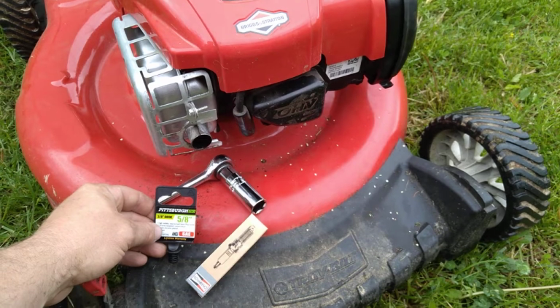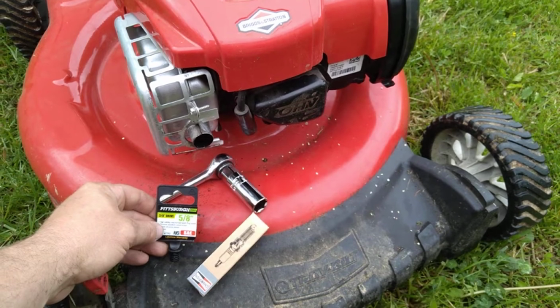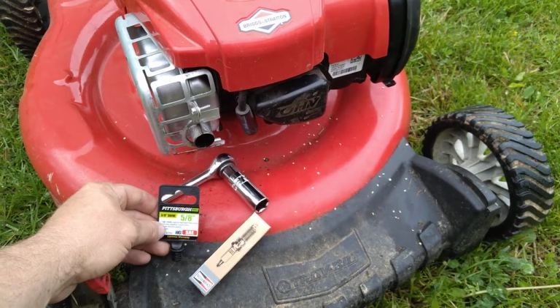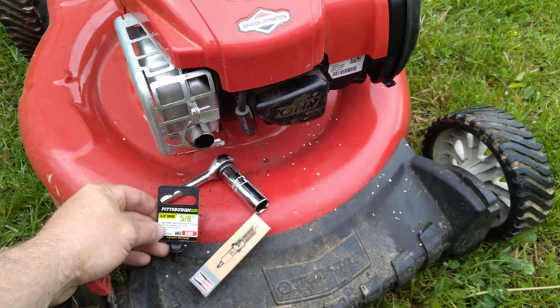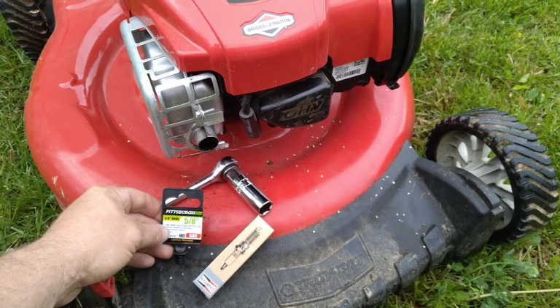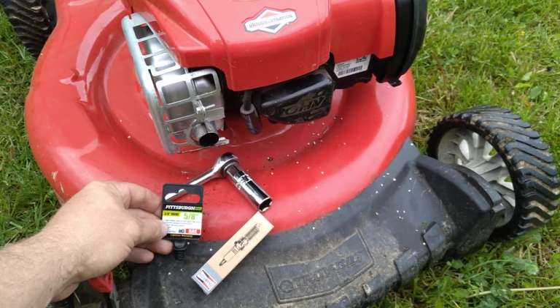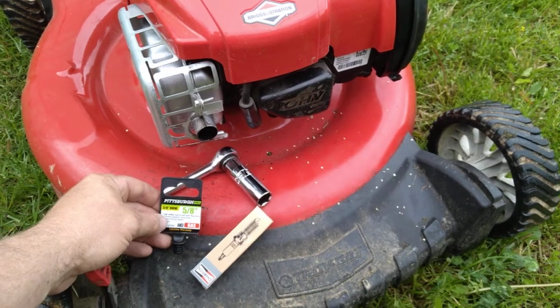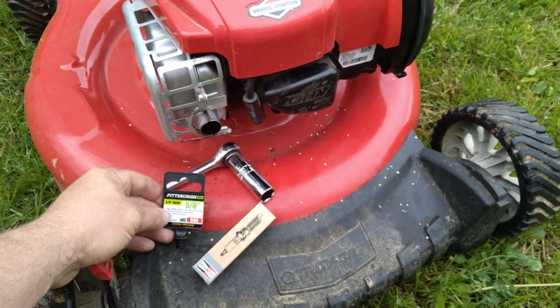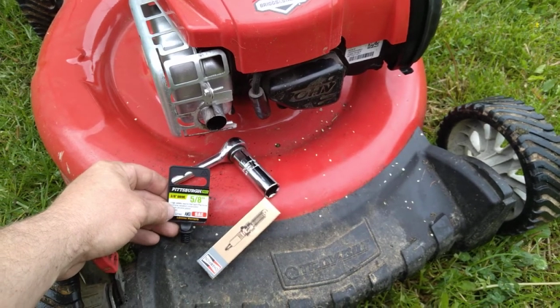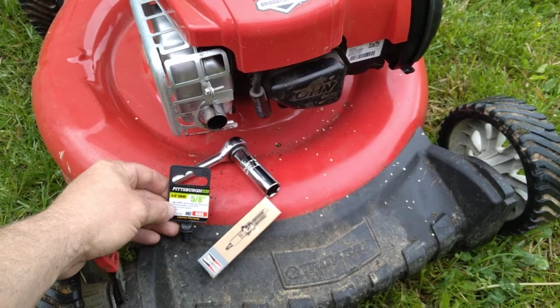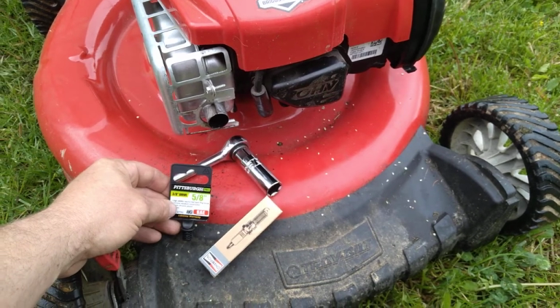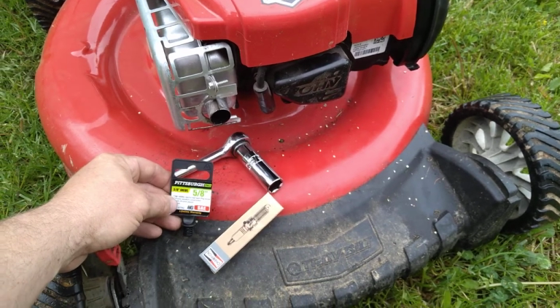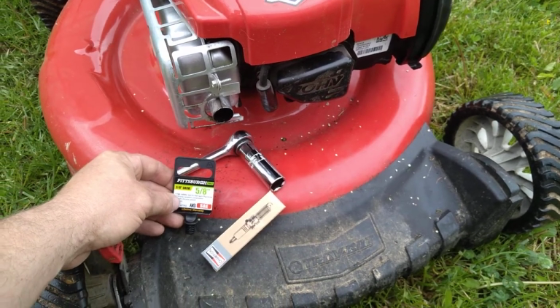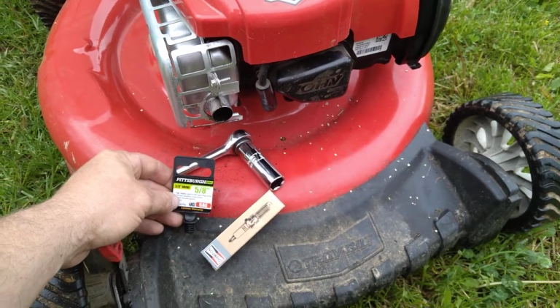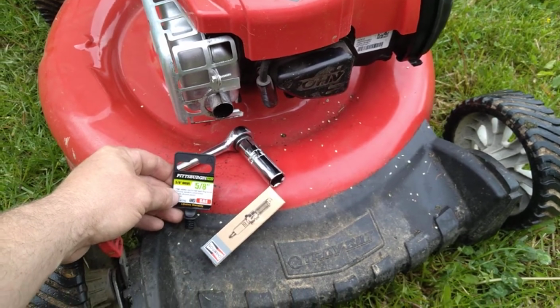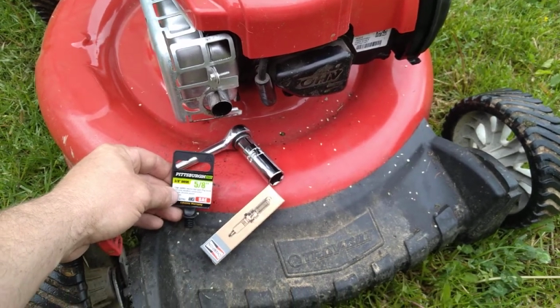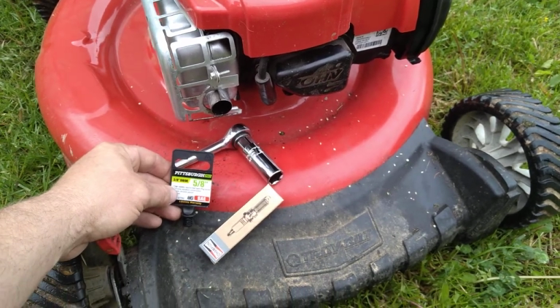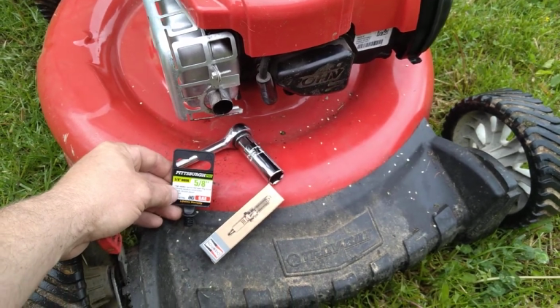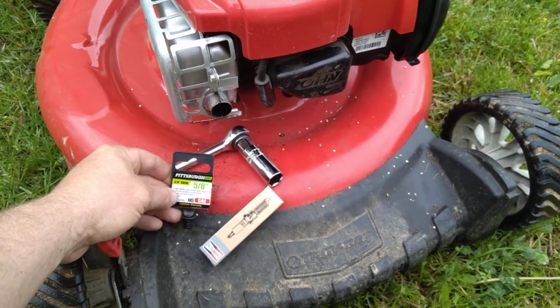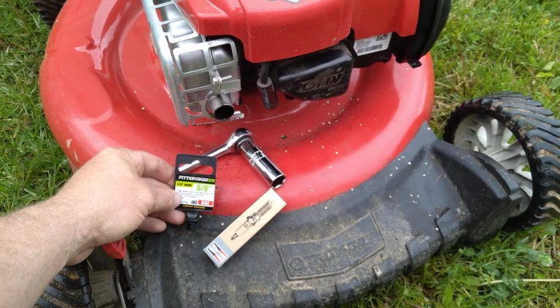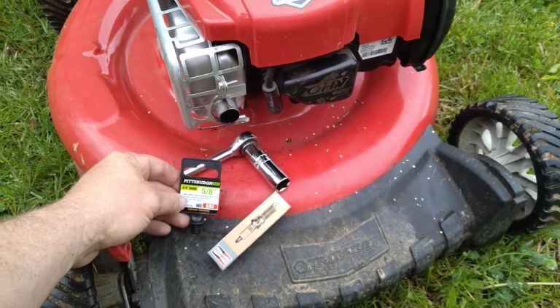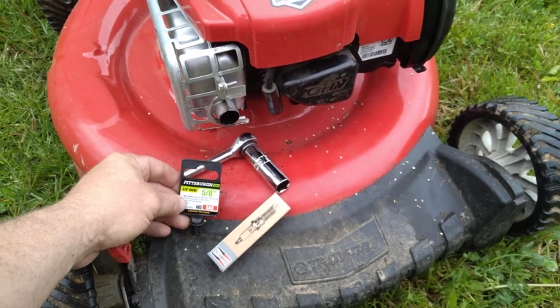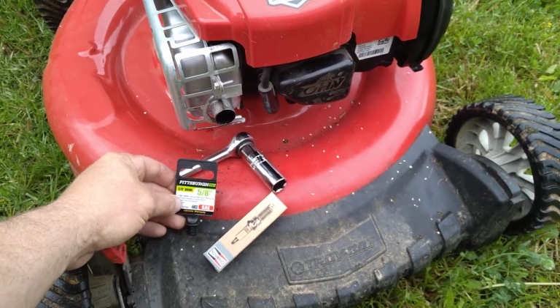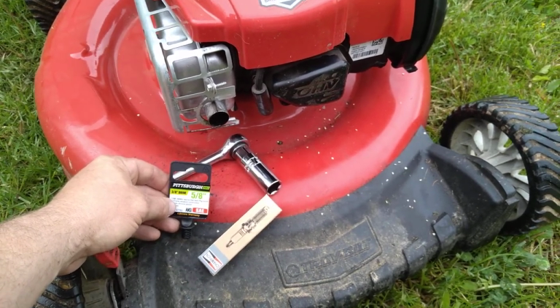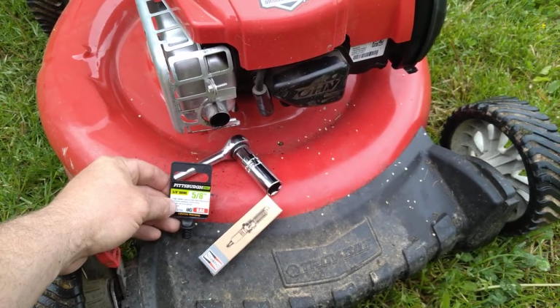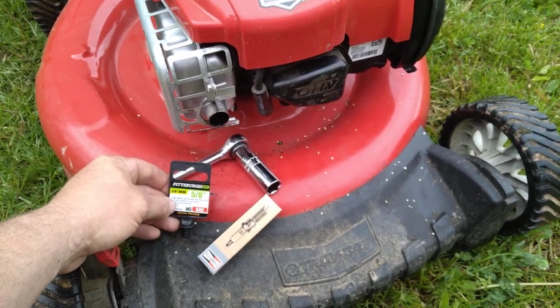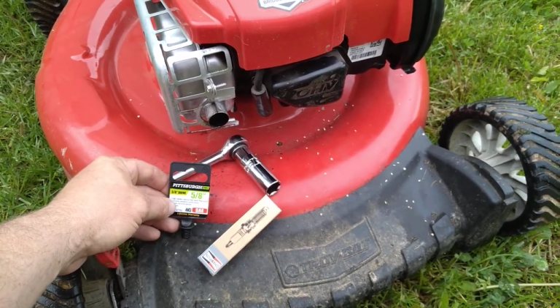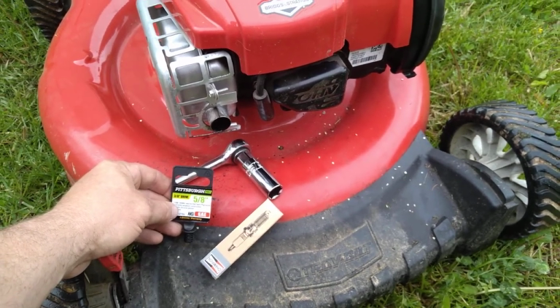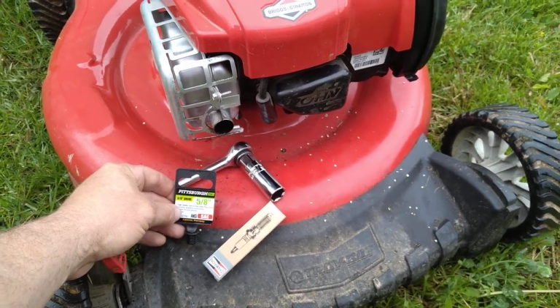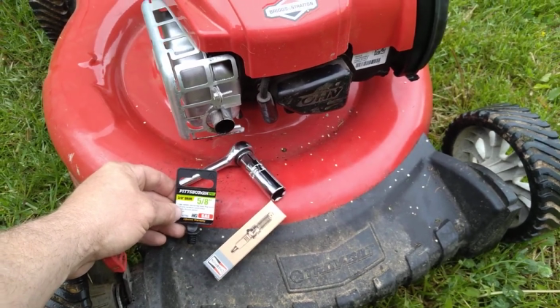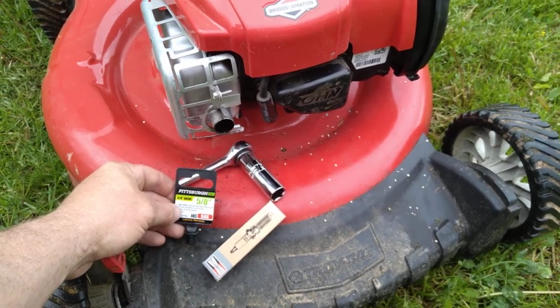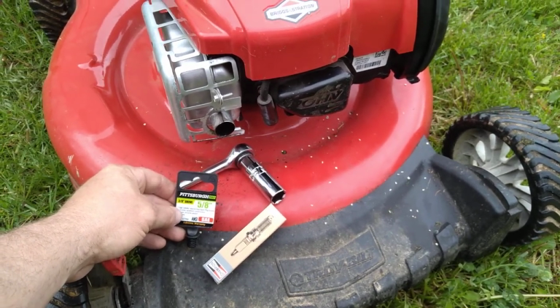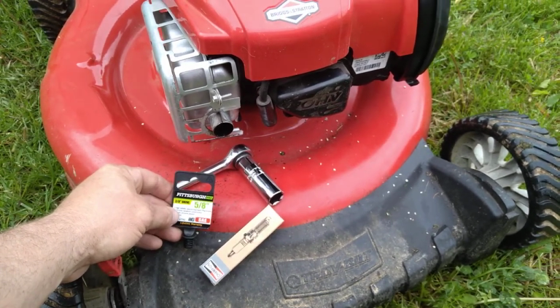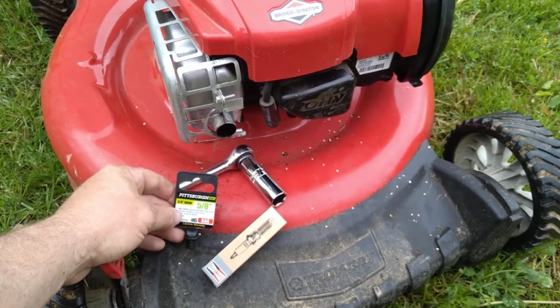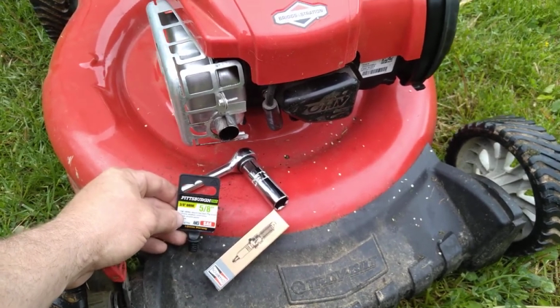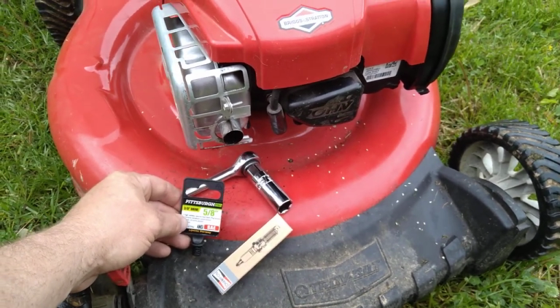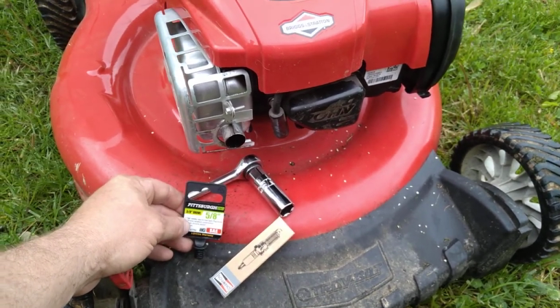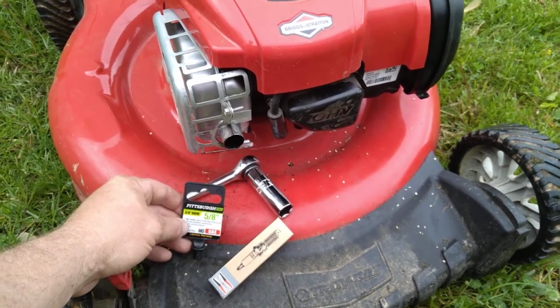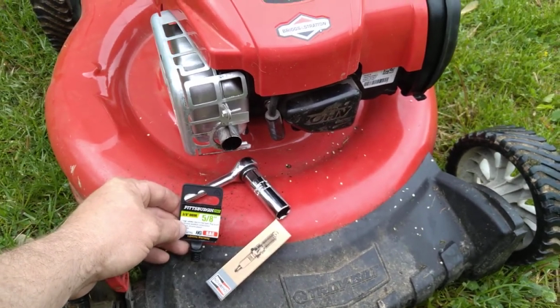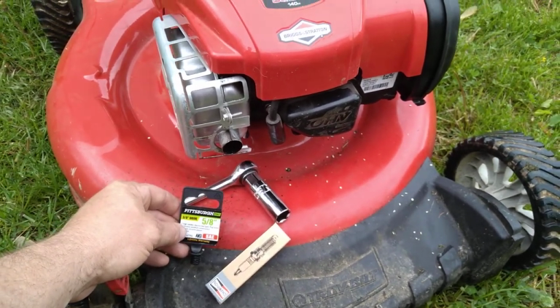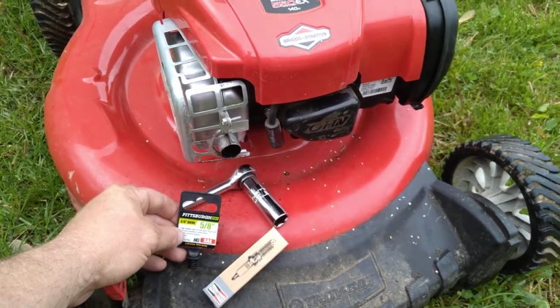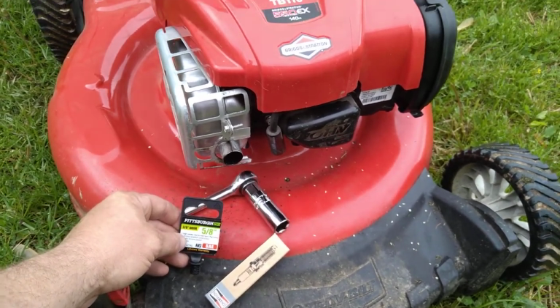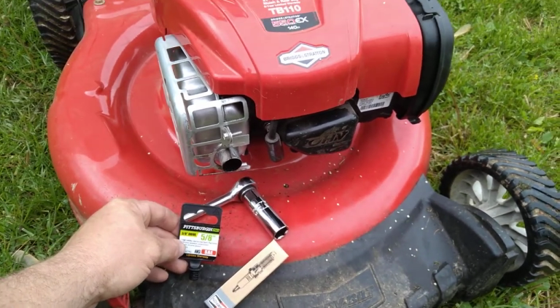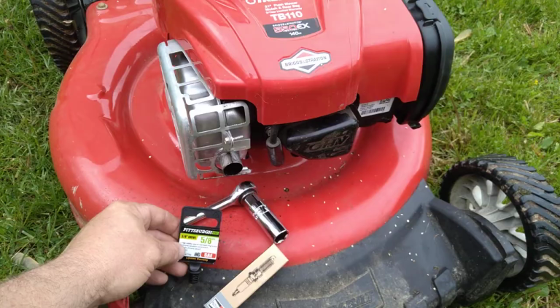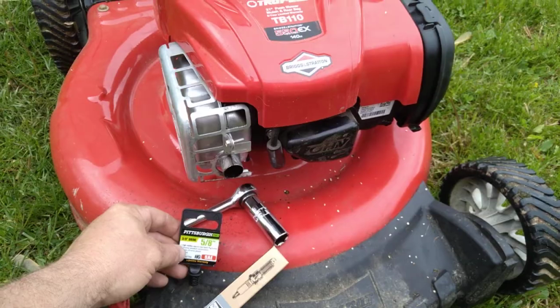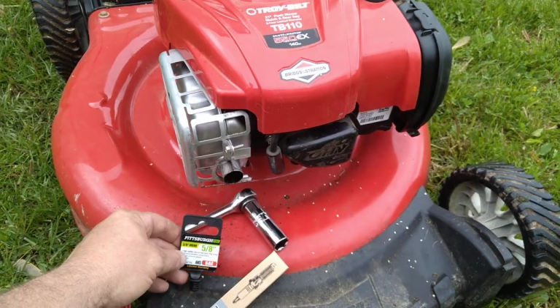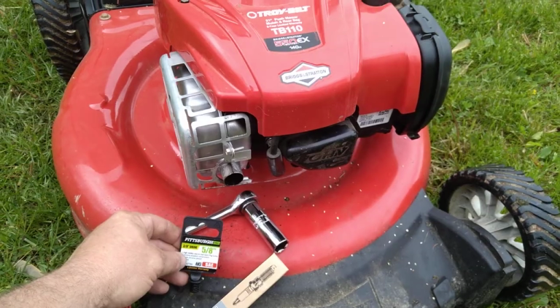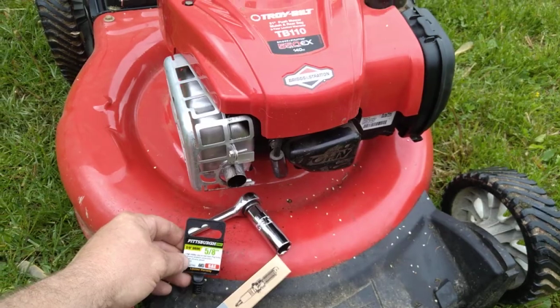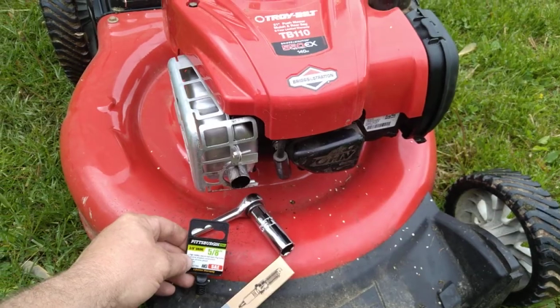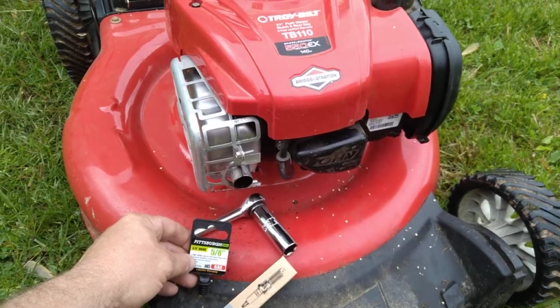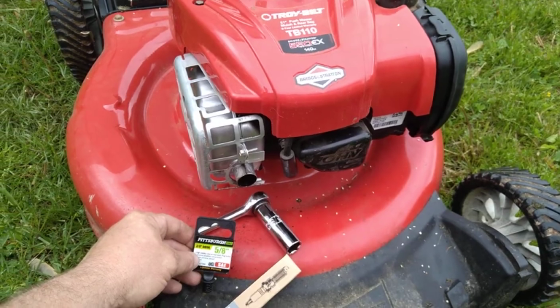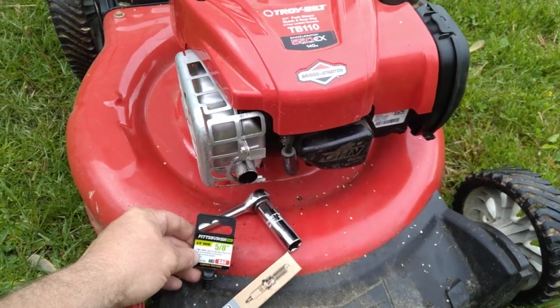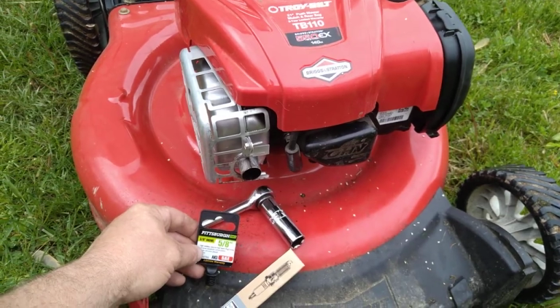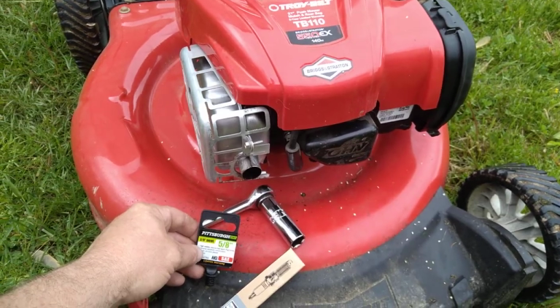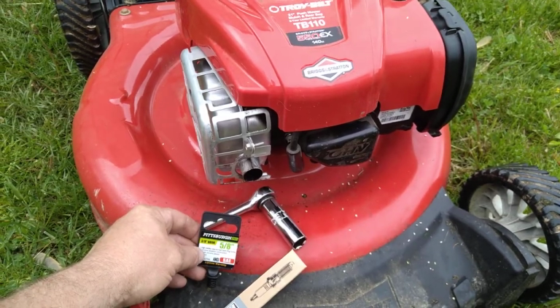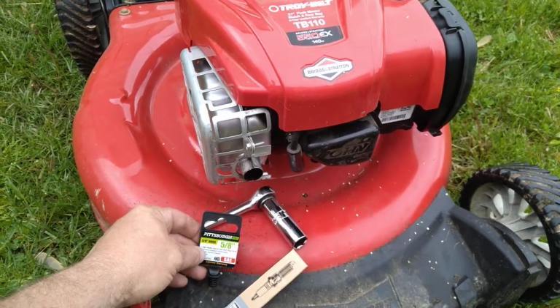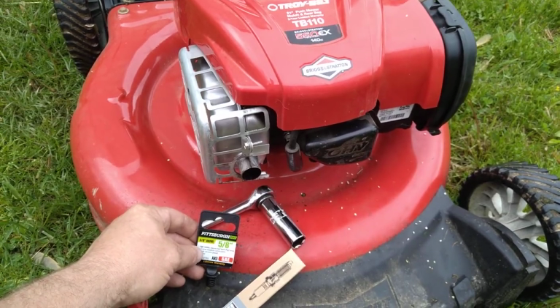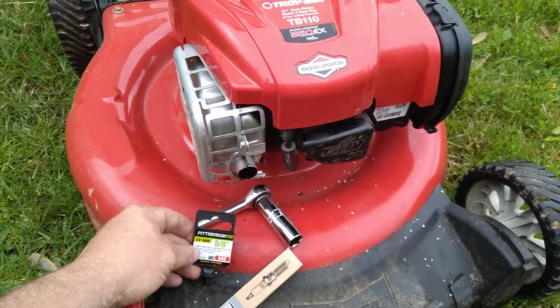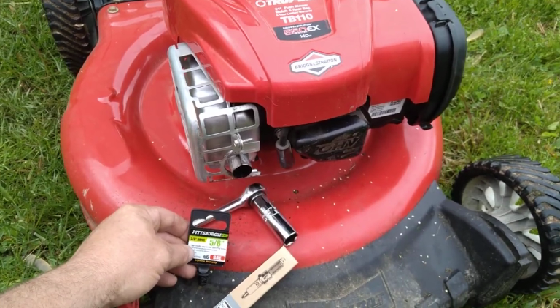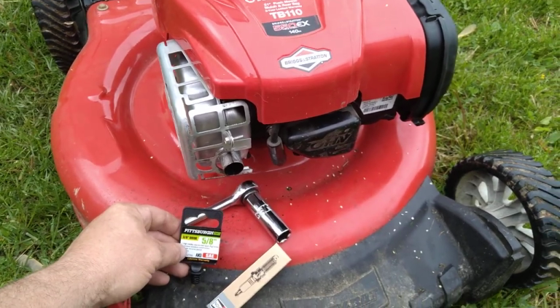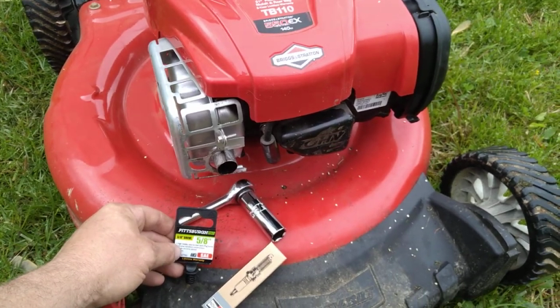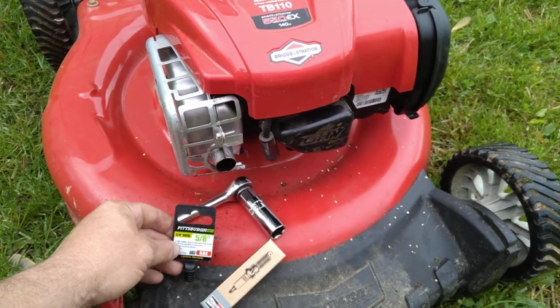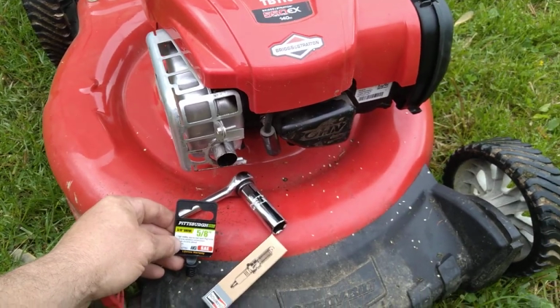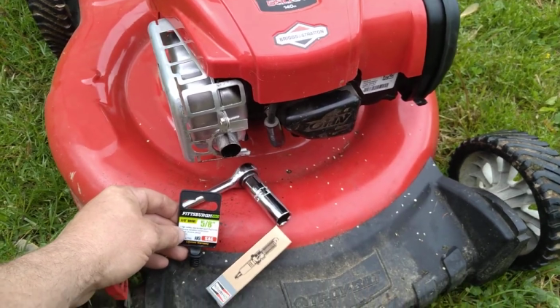How's it going to all you do-it-yourselfers? Today I'm going to show you how to change out your spark plug on a Troy-Bilt TB110 lawnmower.